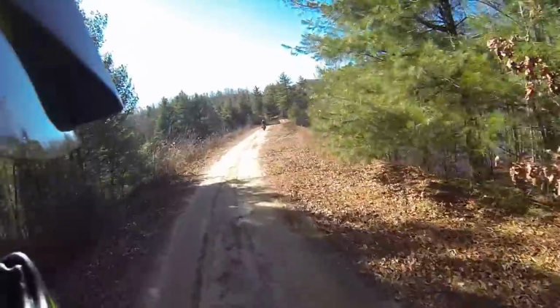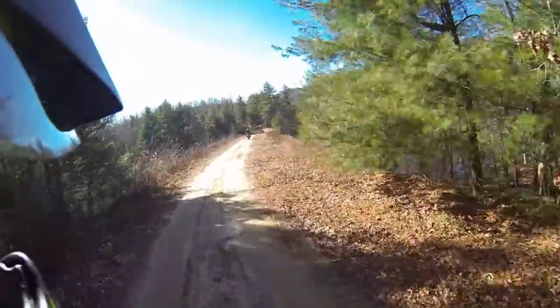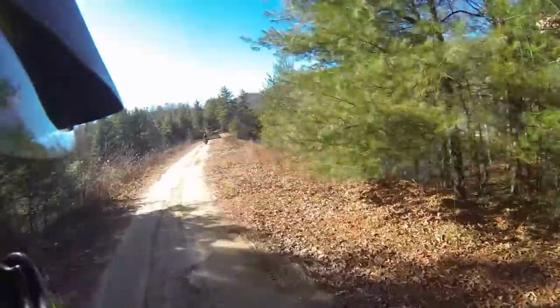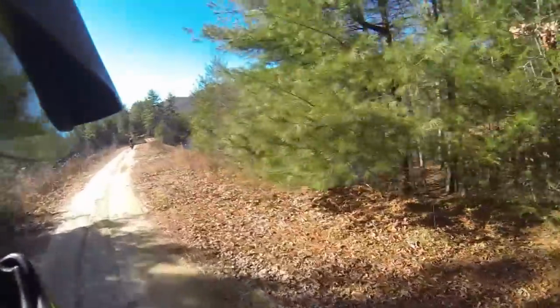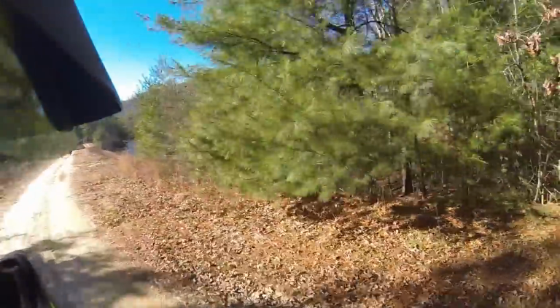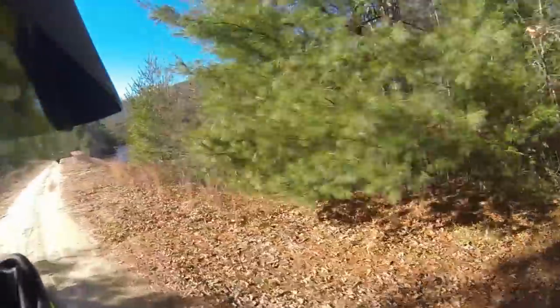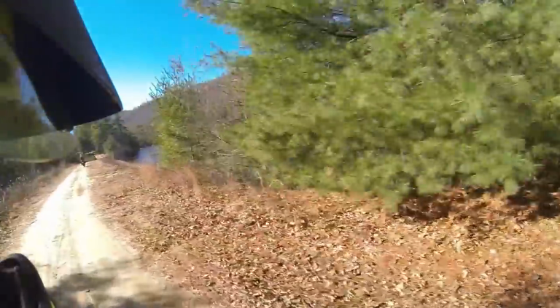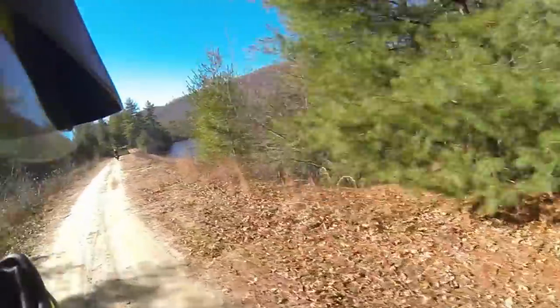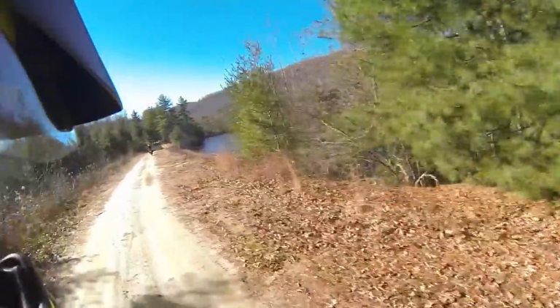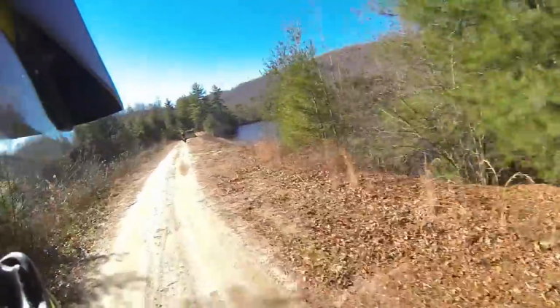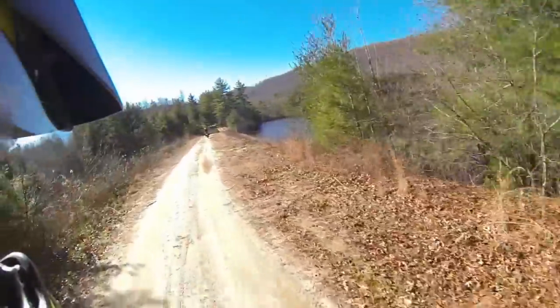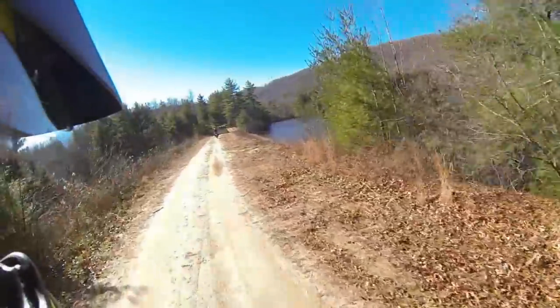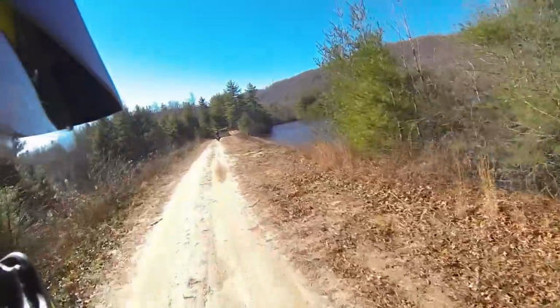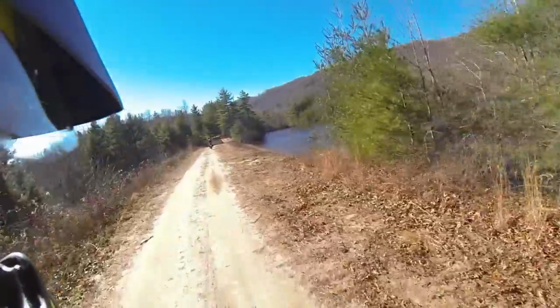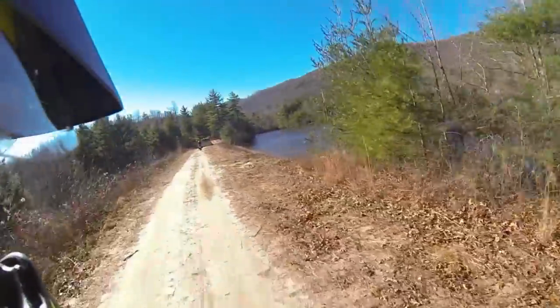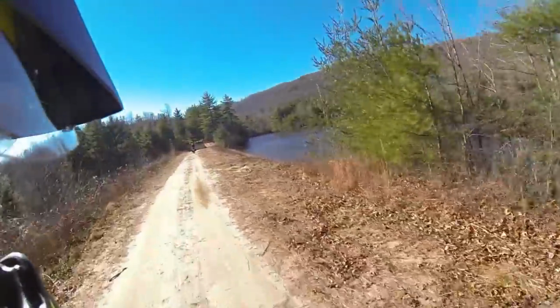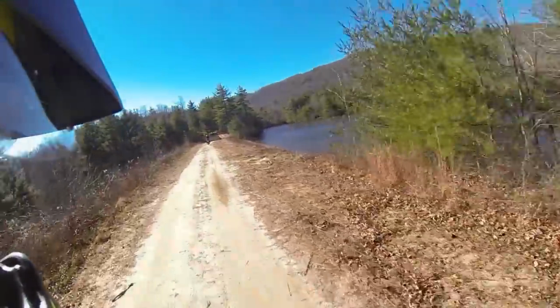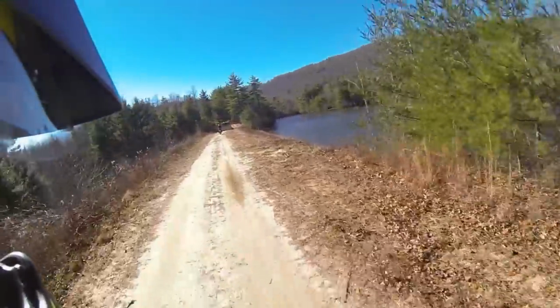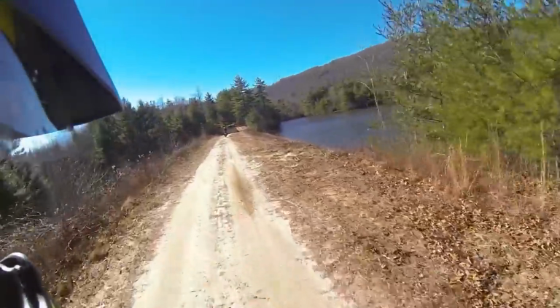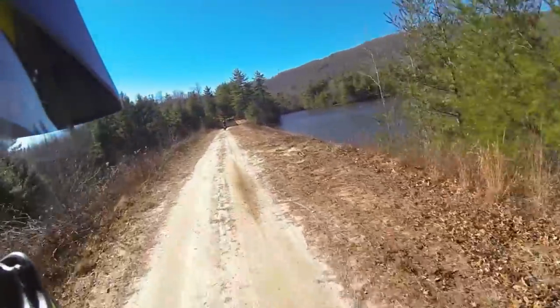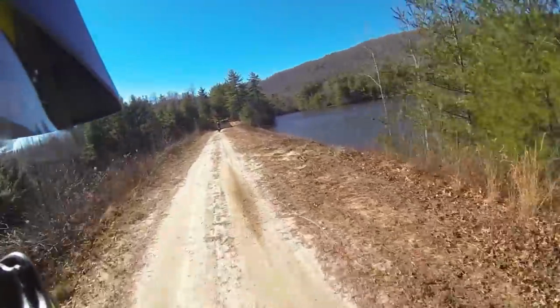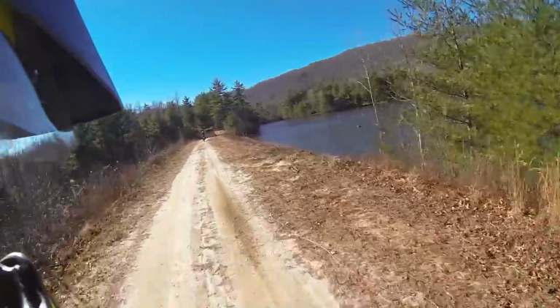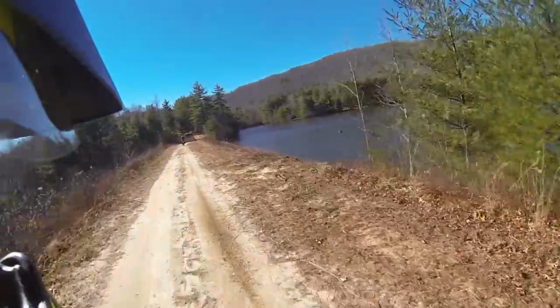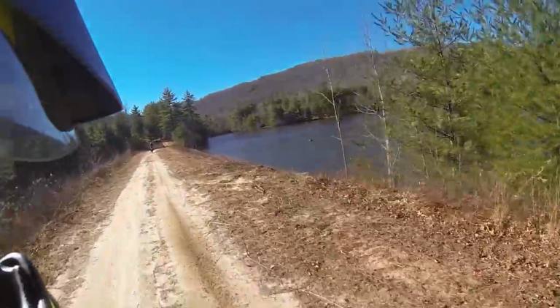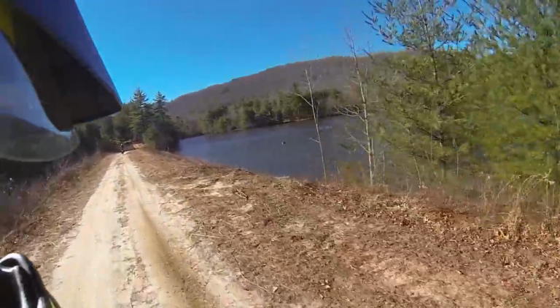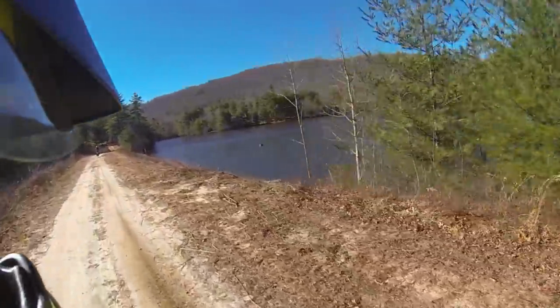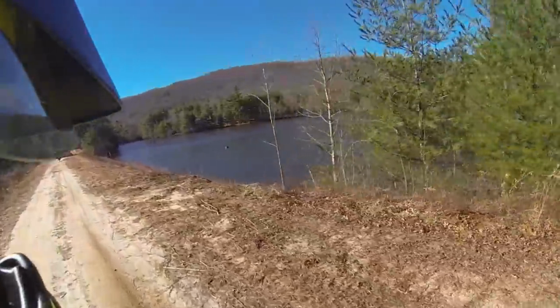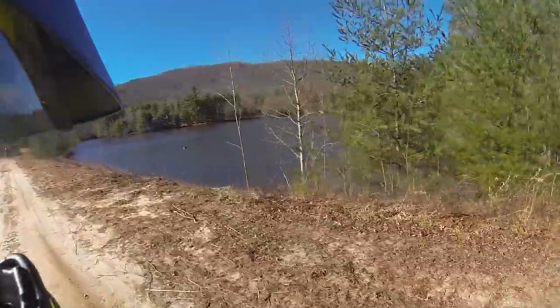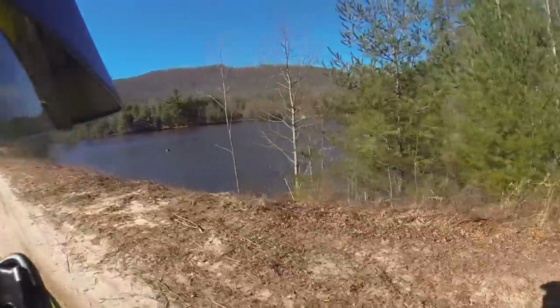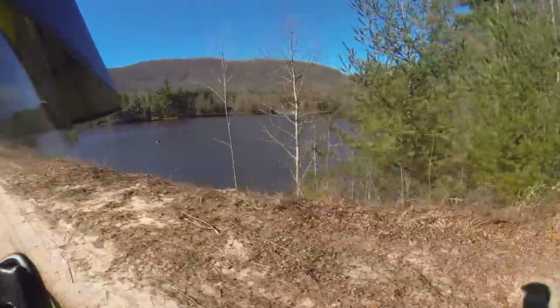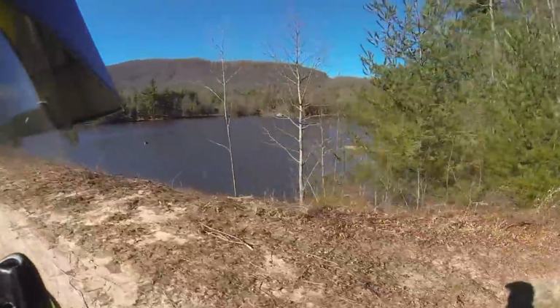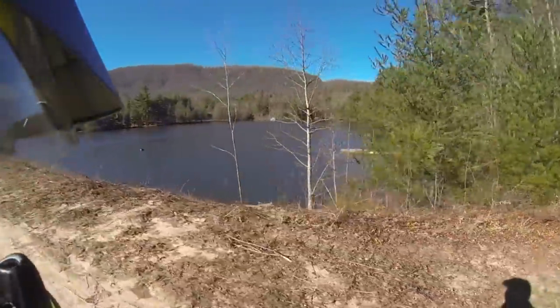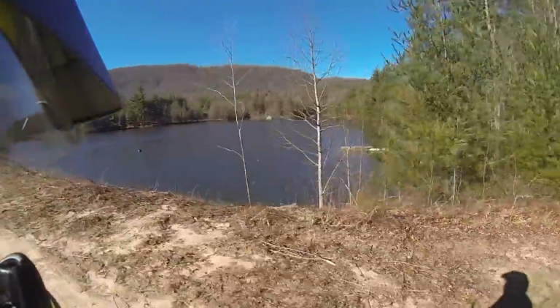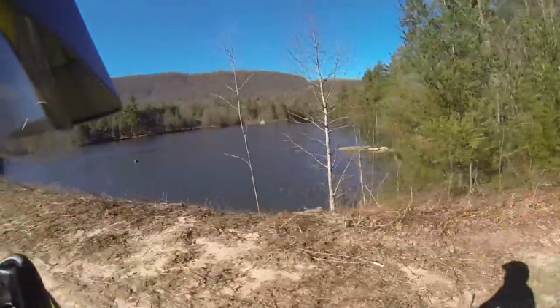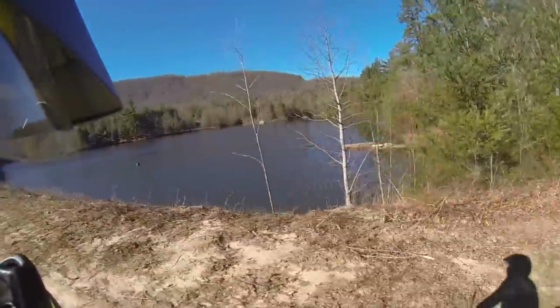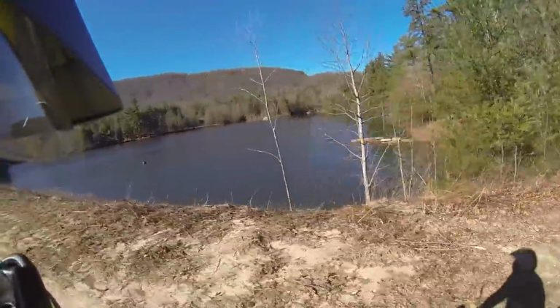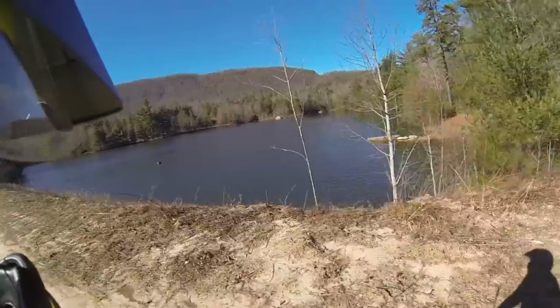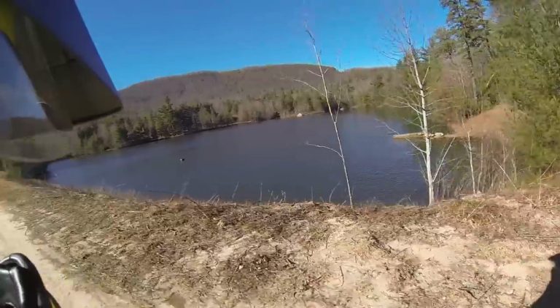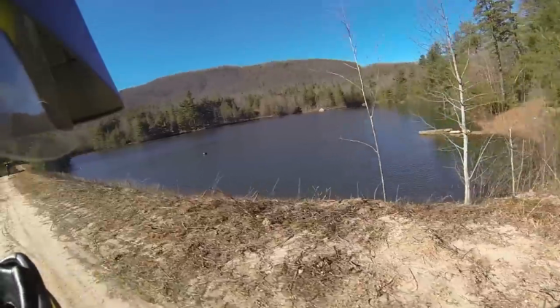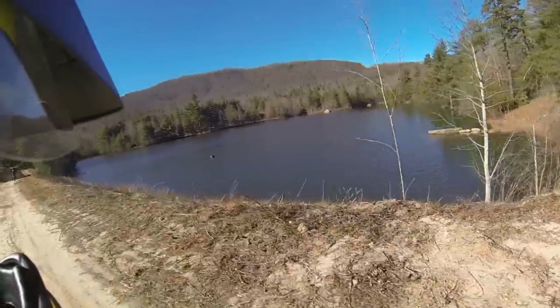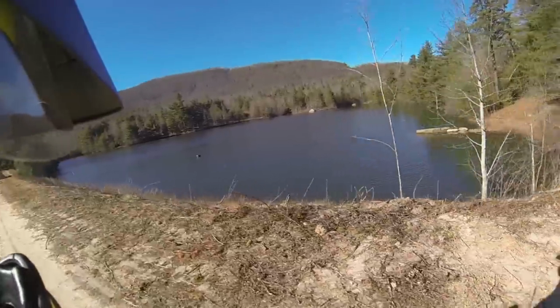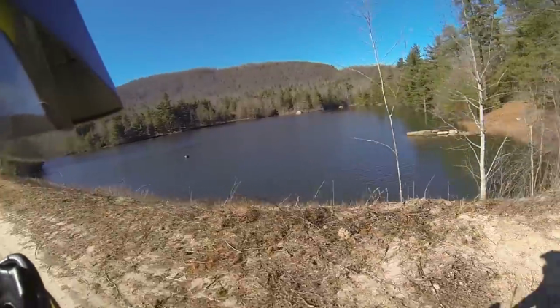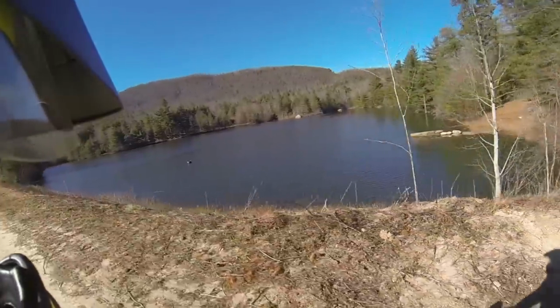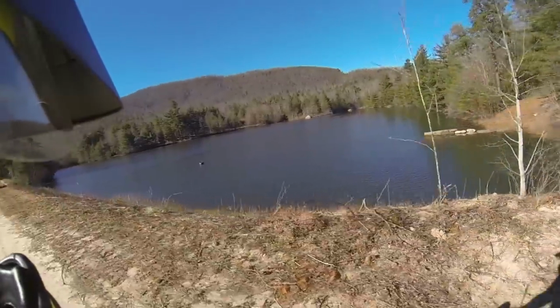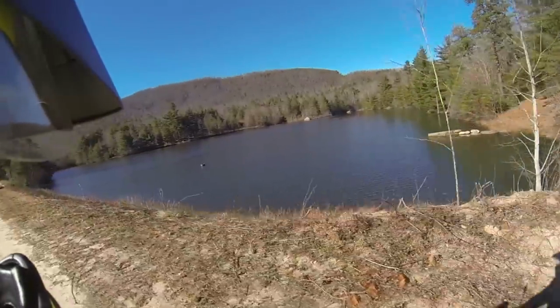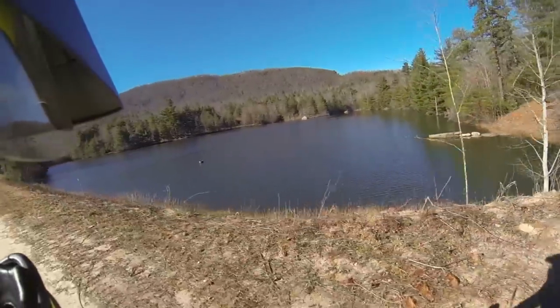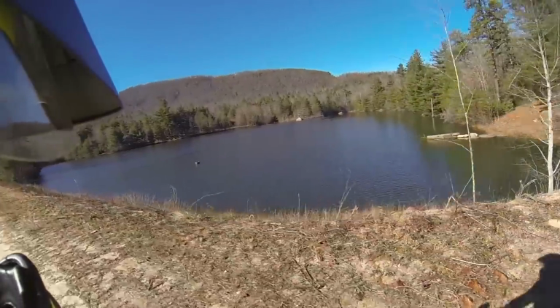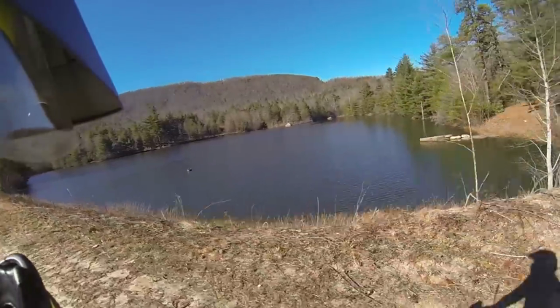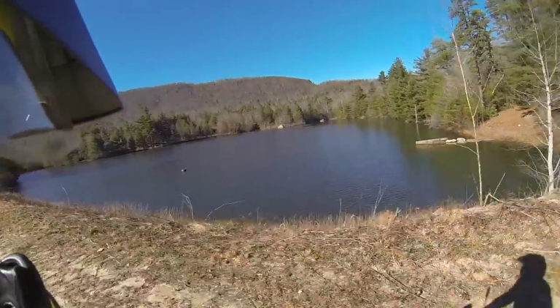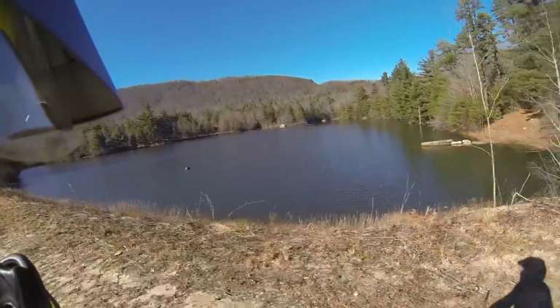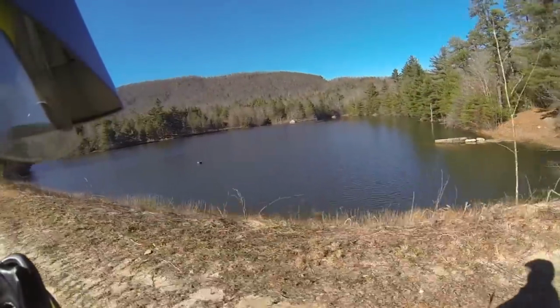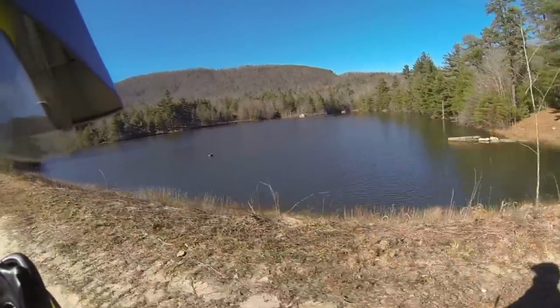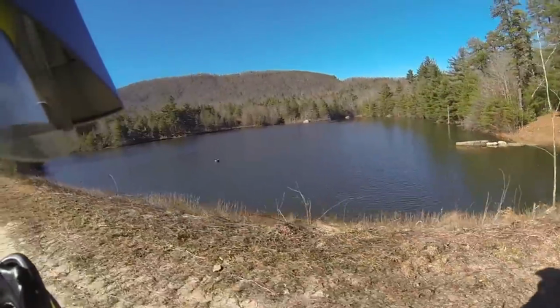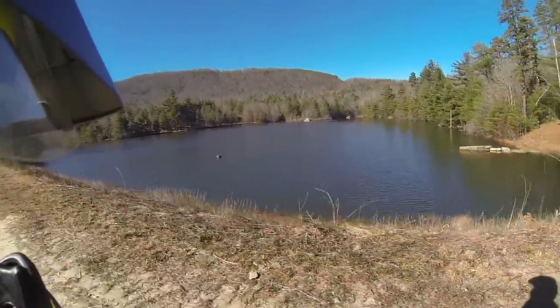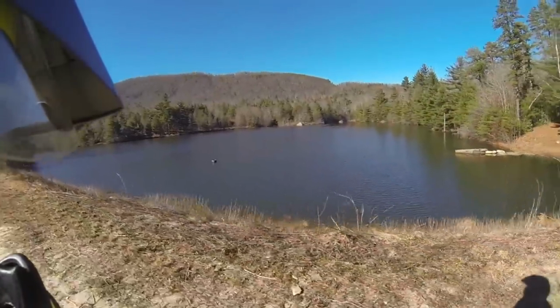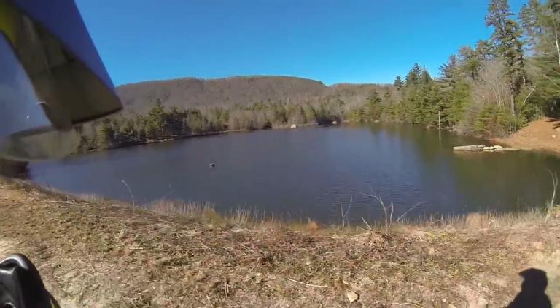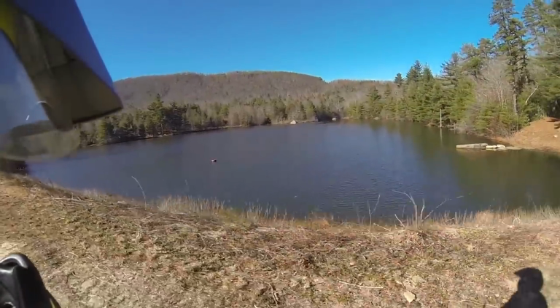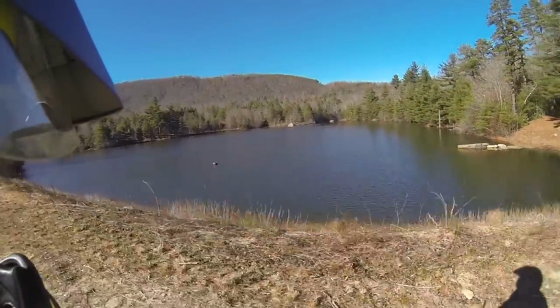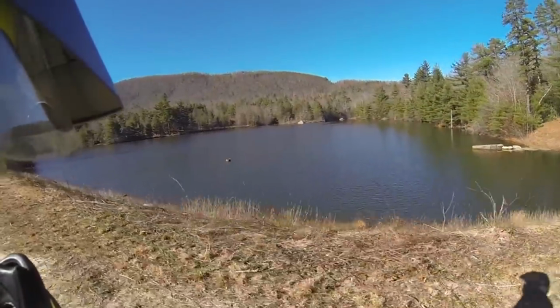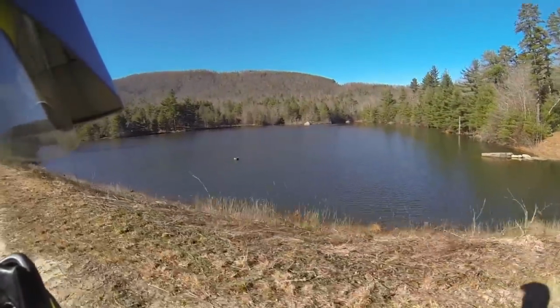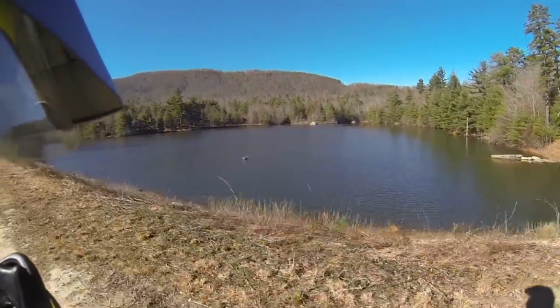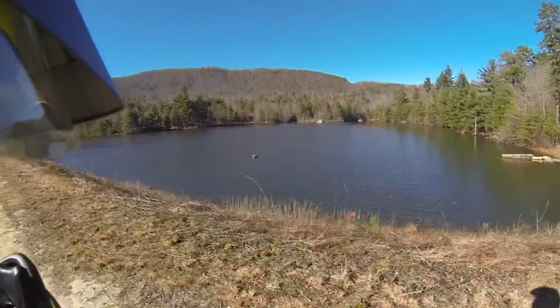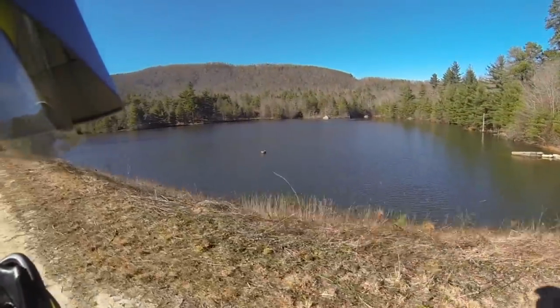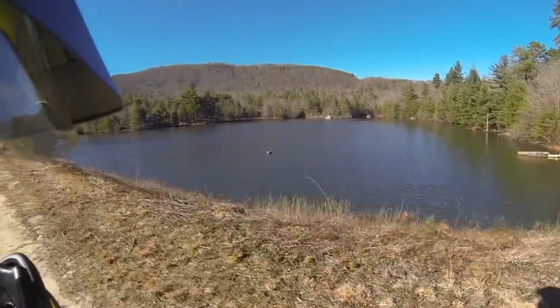Check out this lake. It's like the stuff you just want to find when you go out trail riding. It's great.